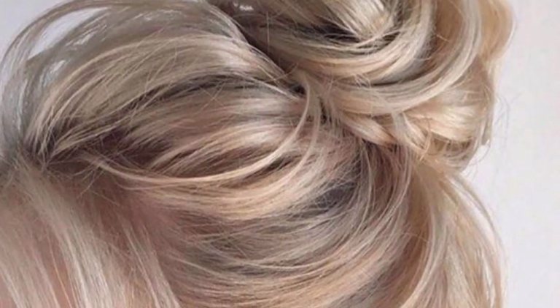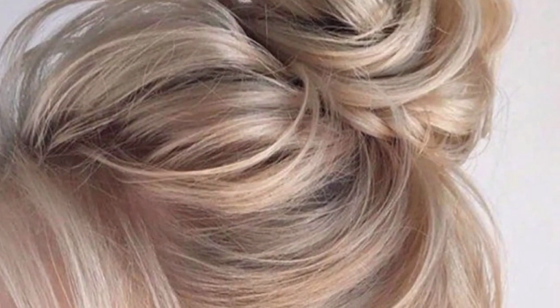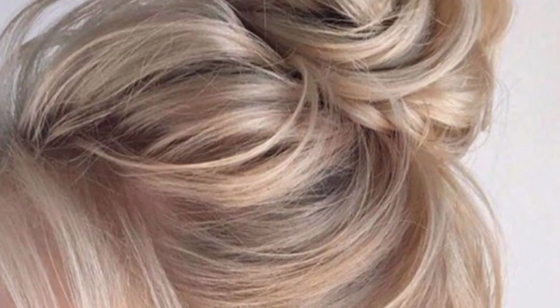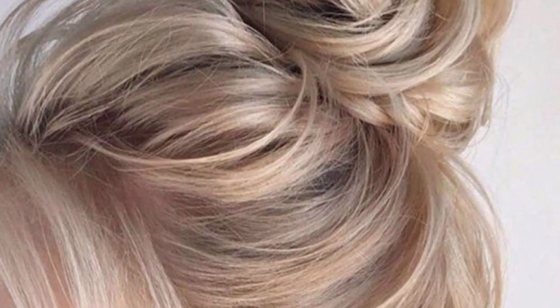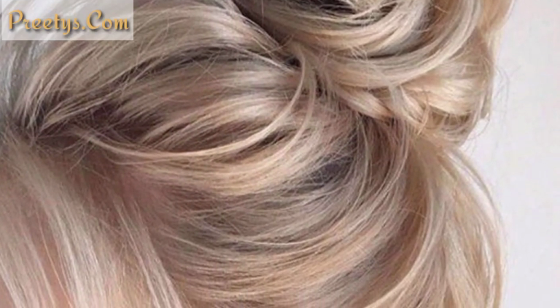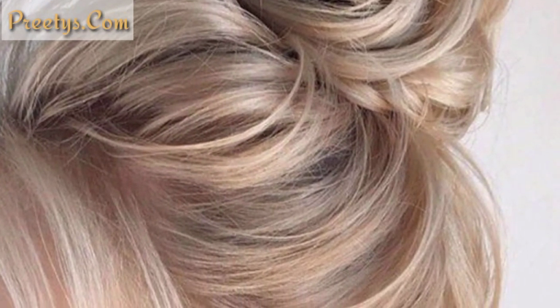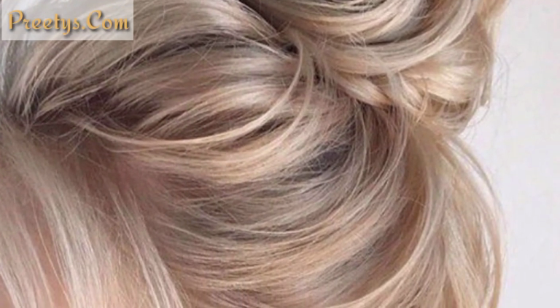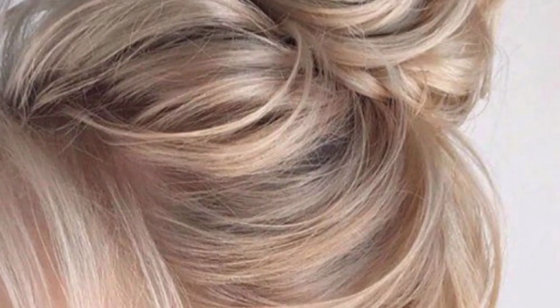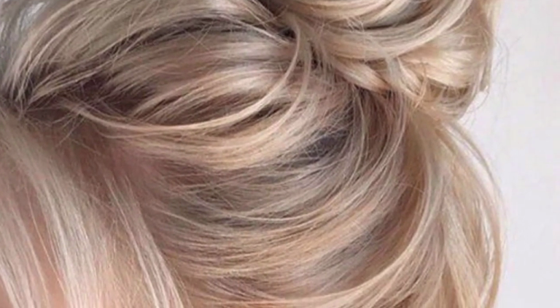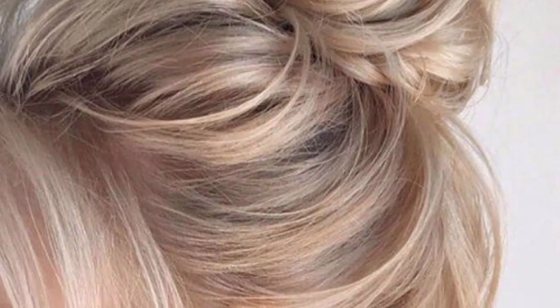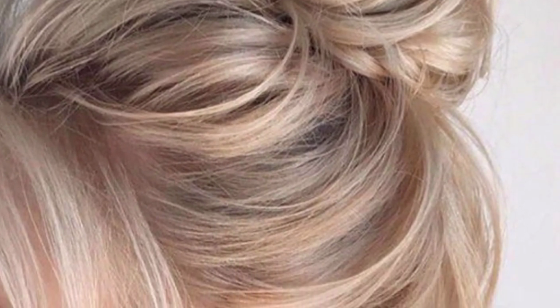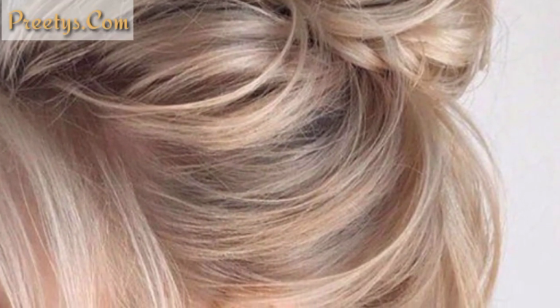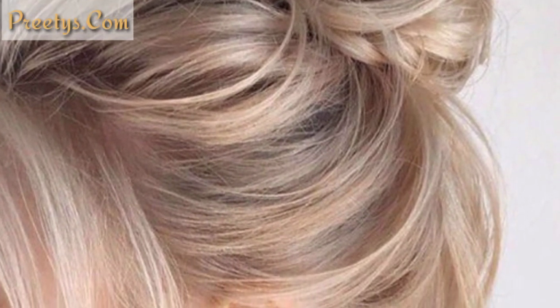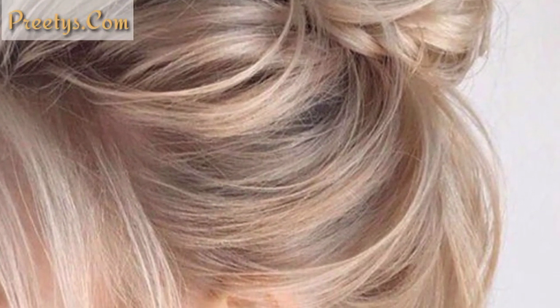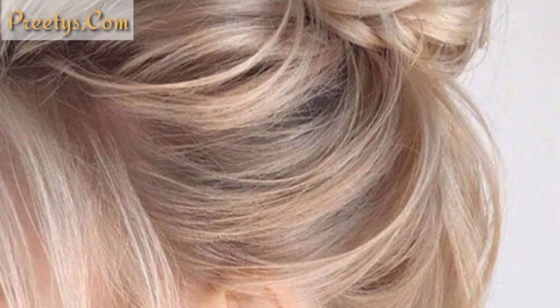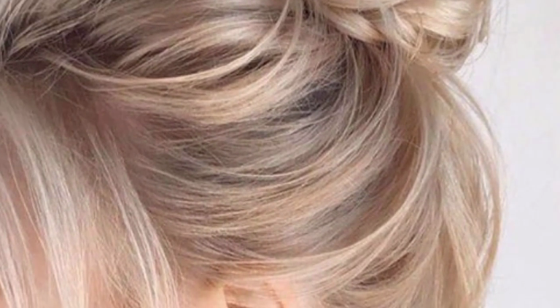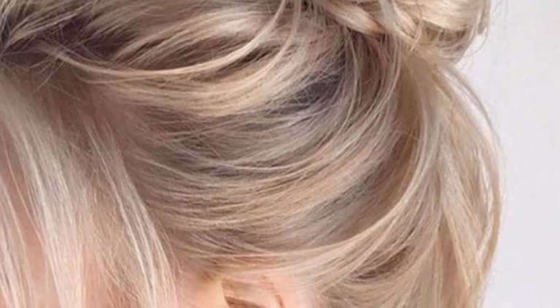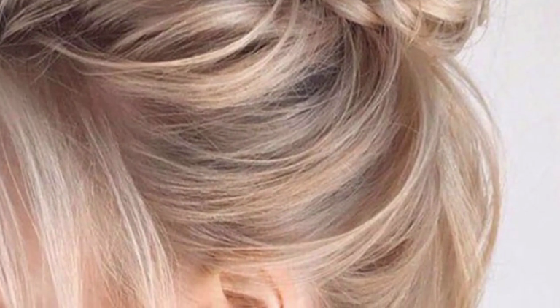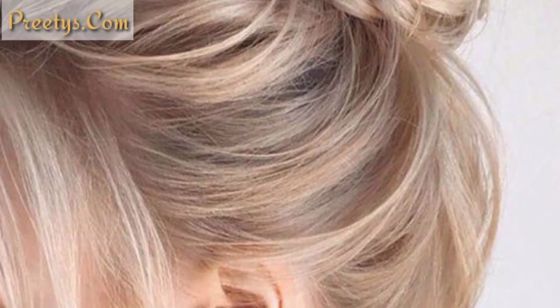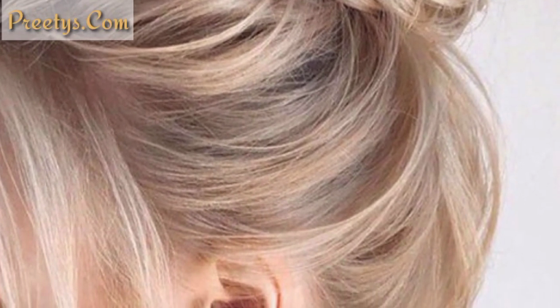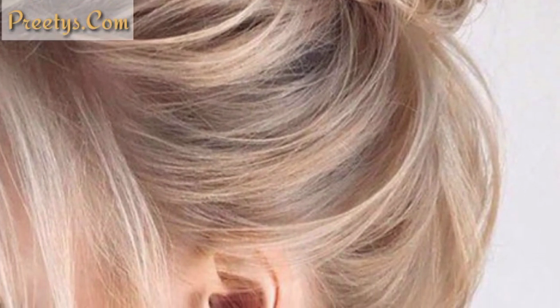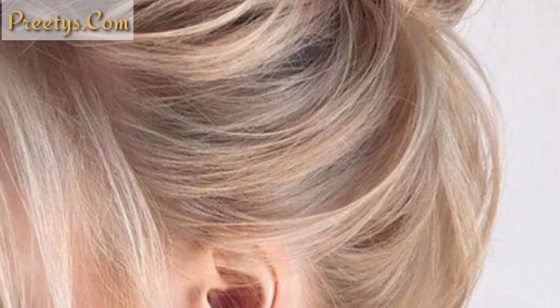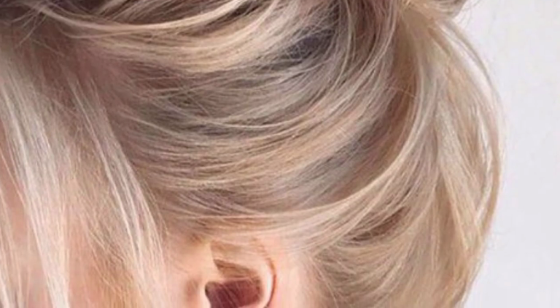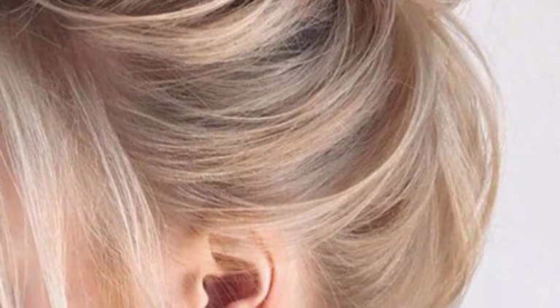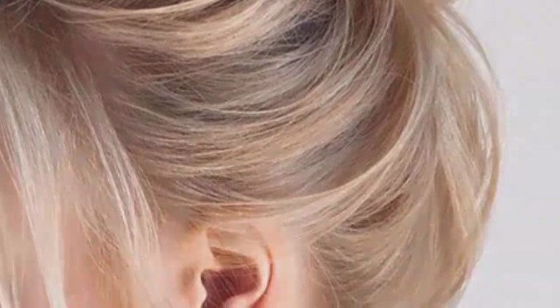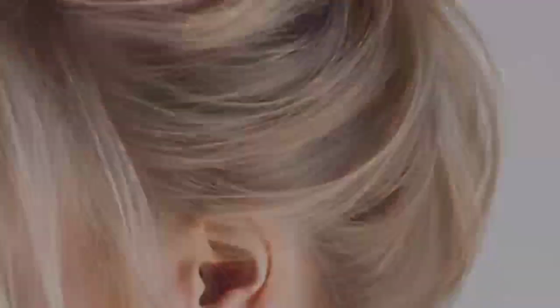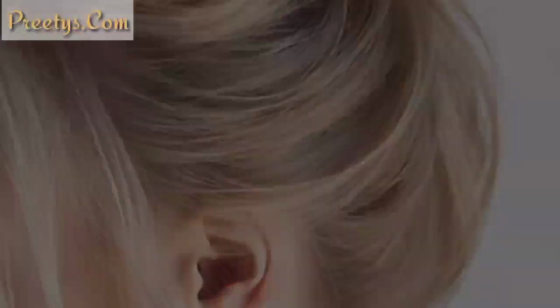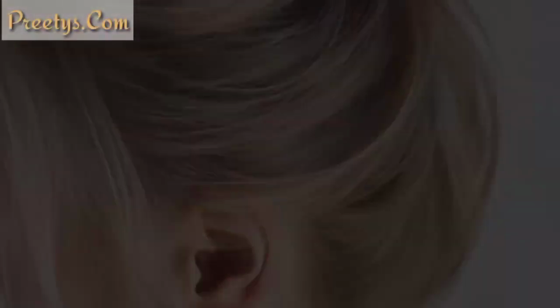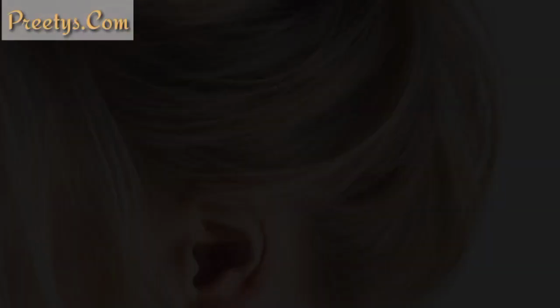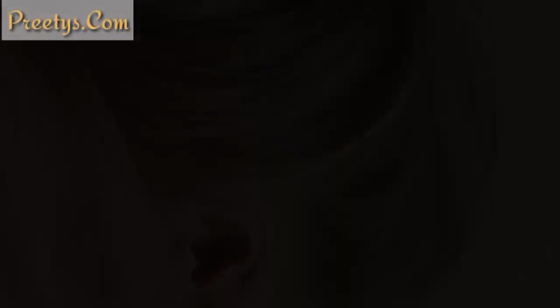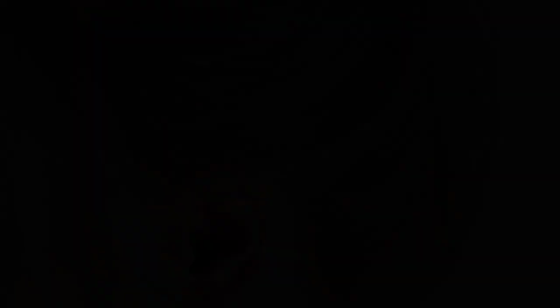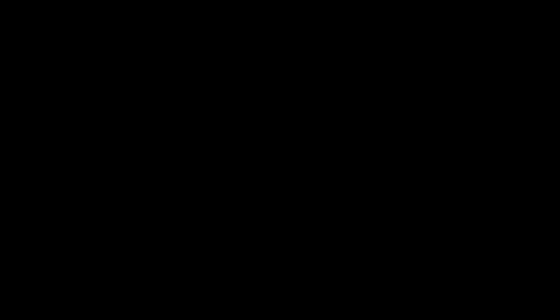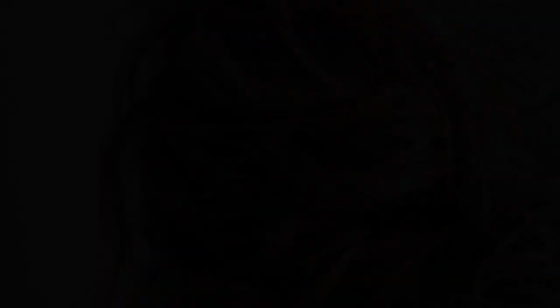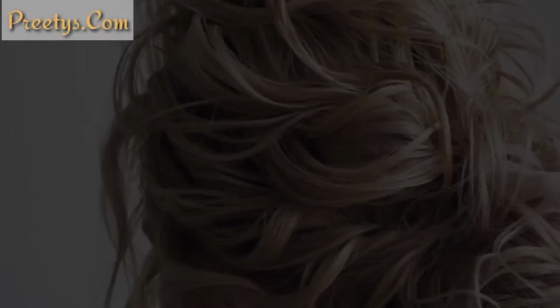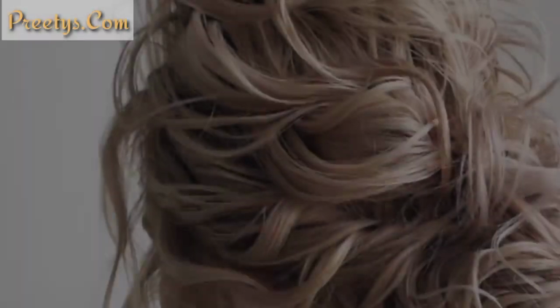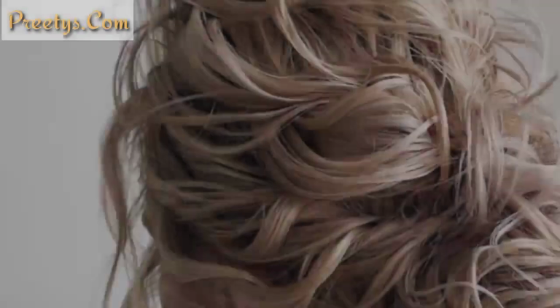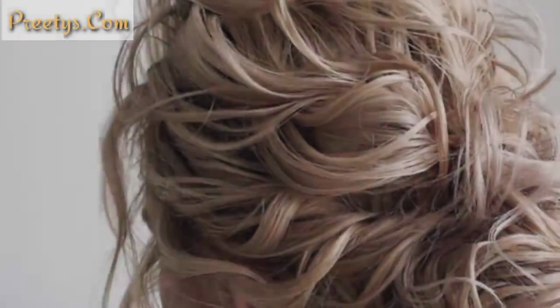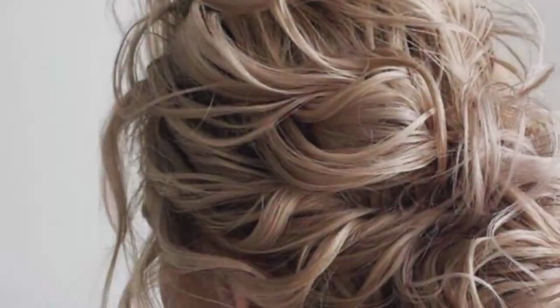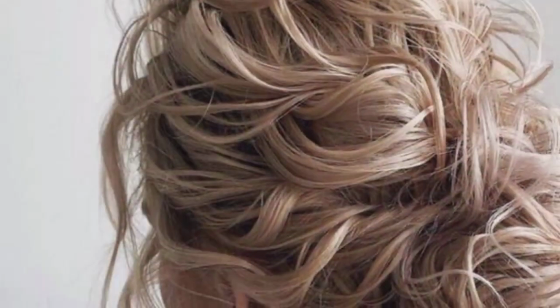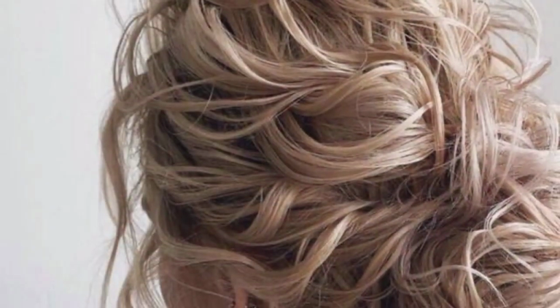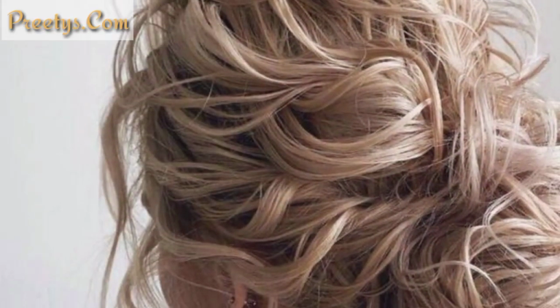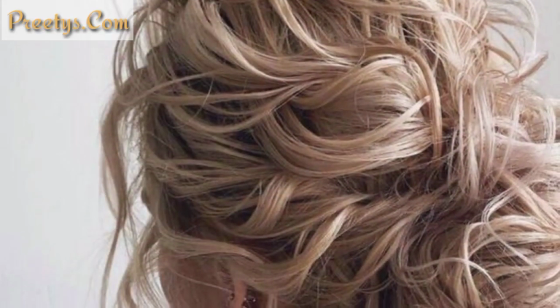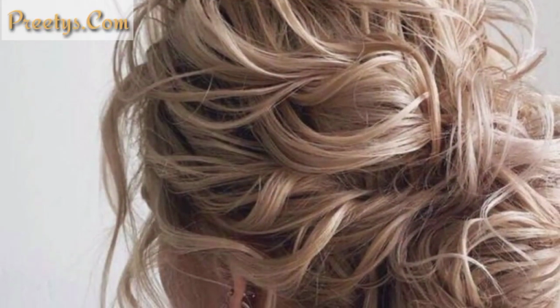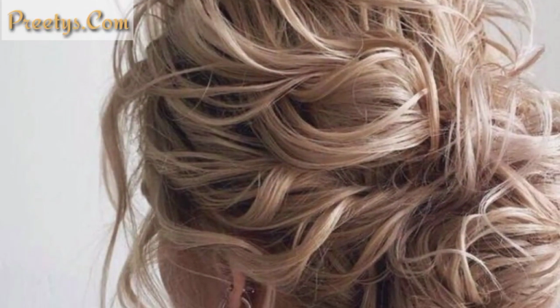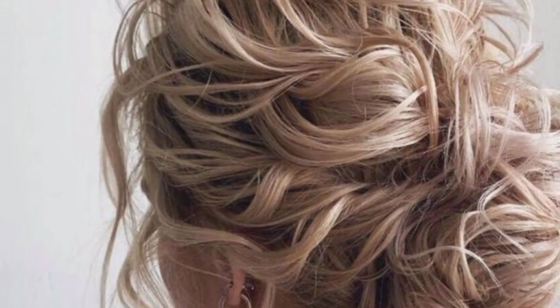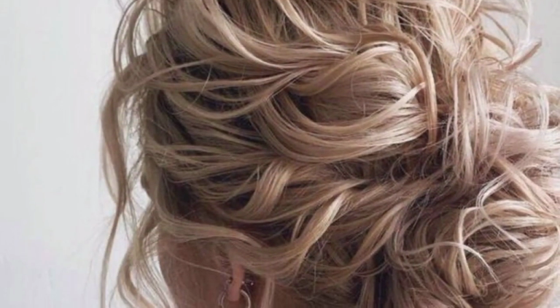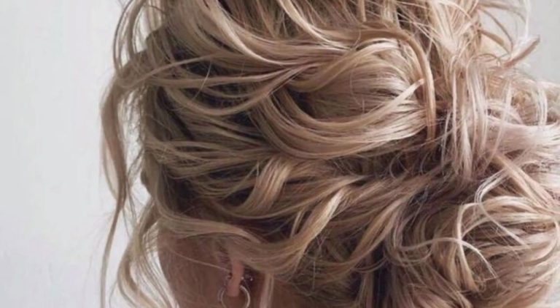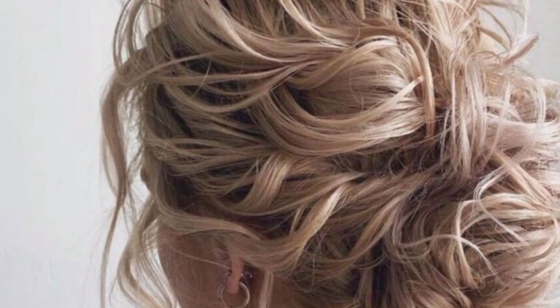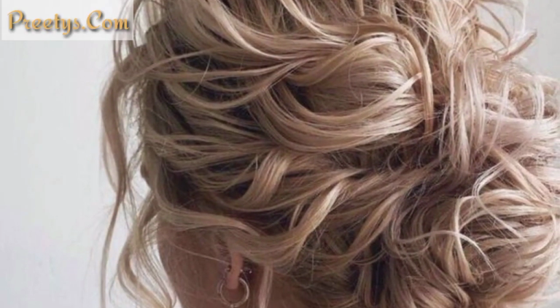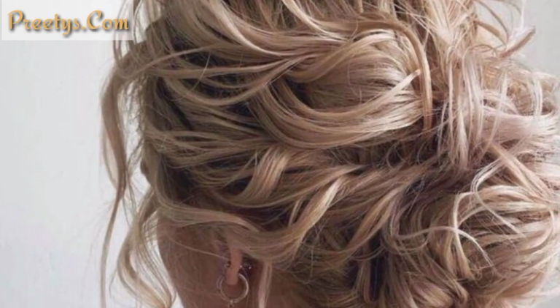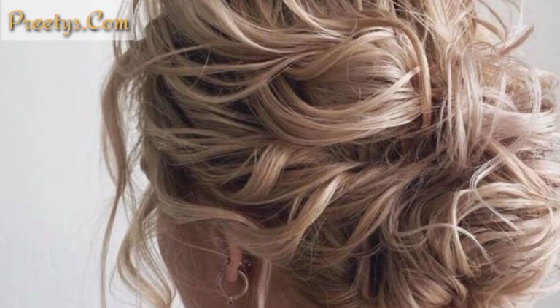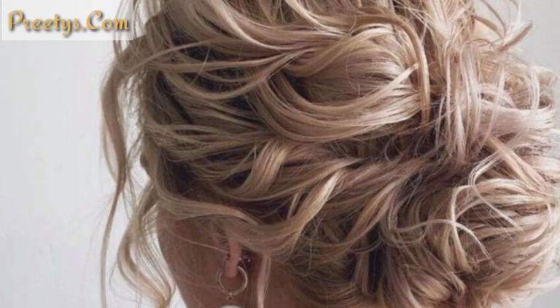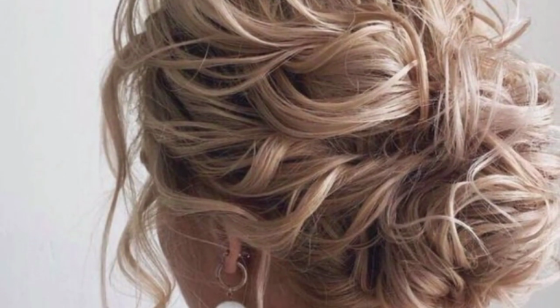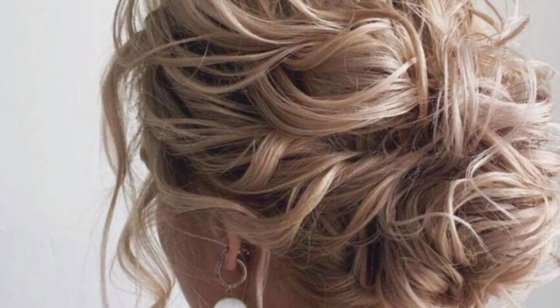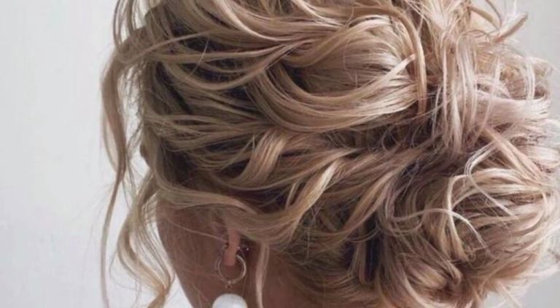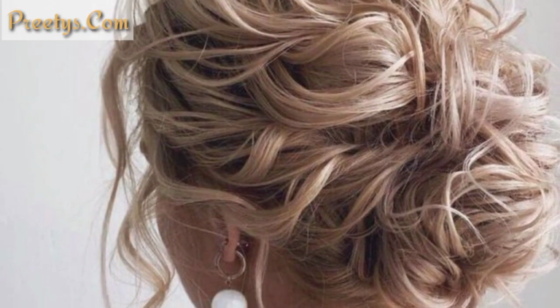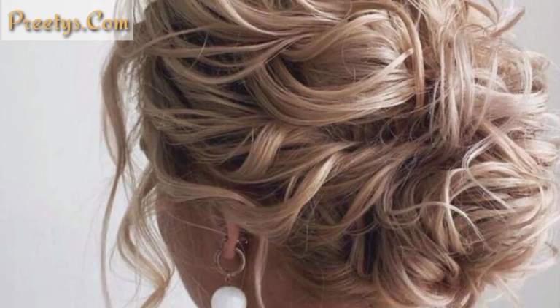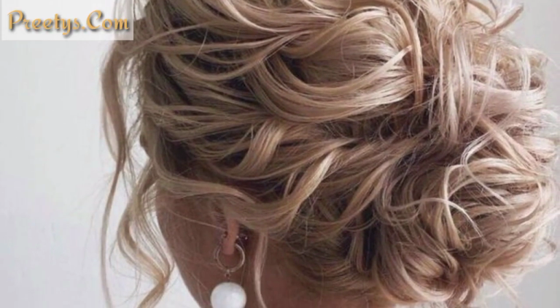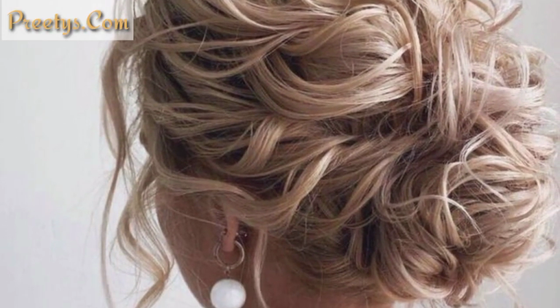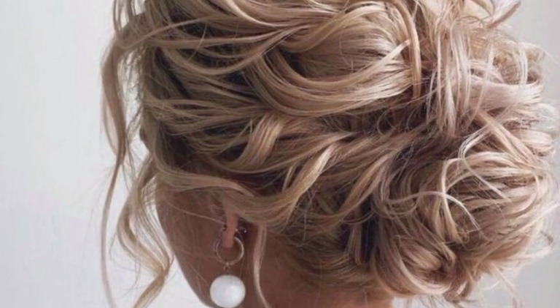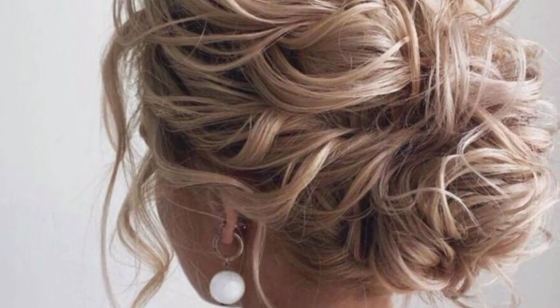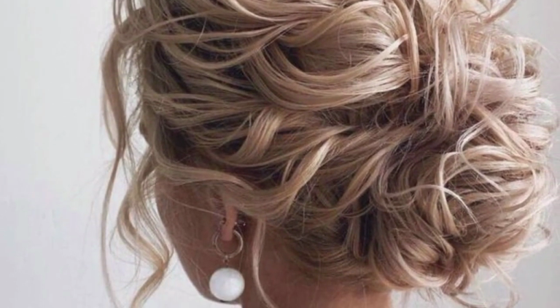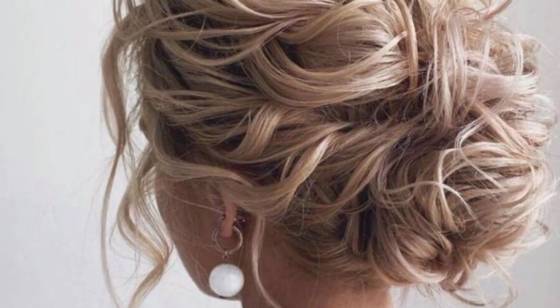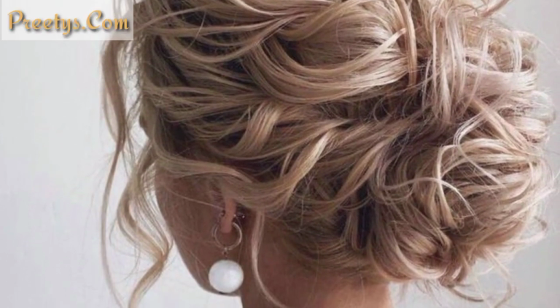Braid a section of your hair before gathering it into a bun. The braid adds texture and interest to the messy bun.